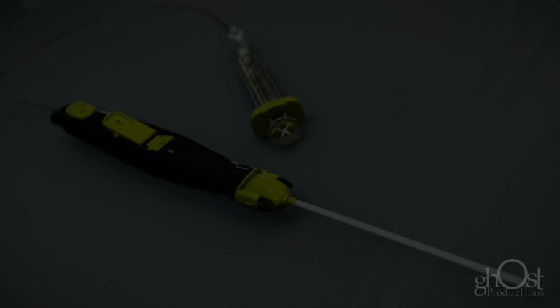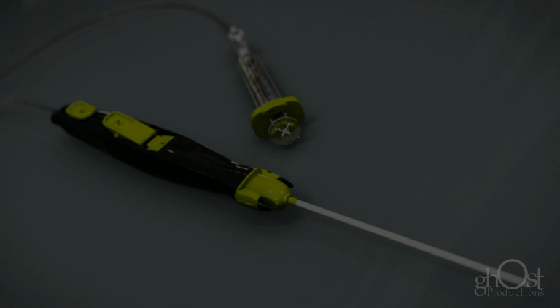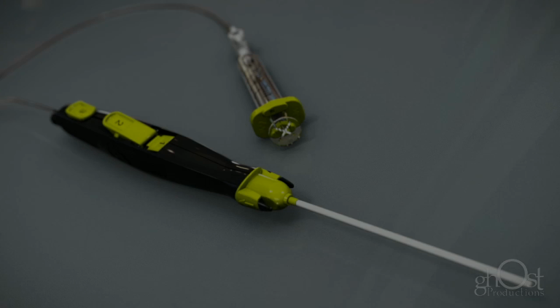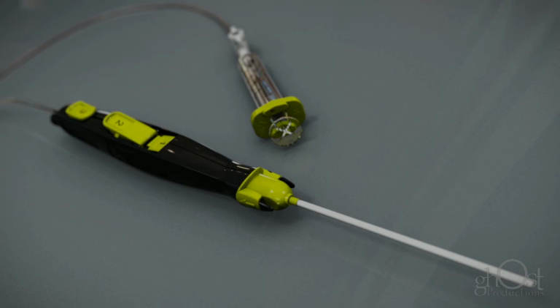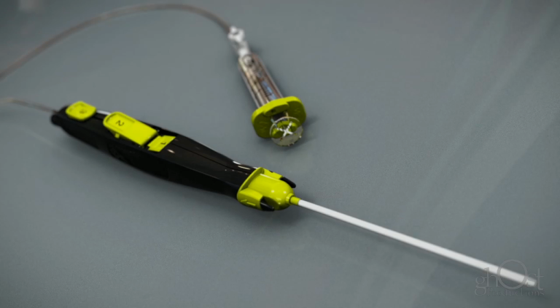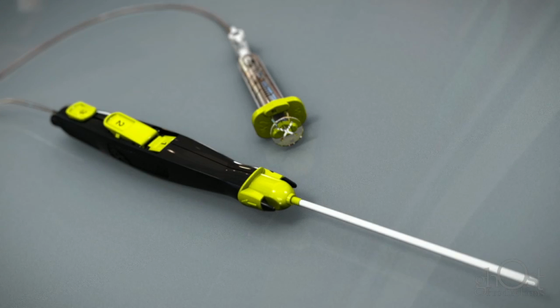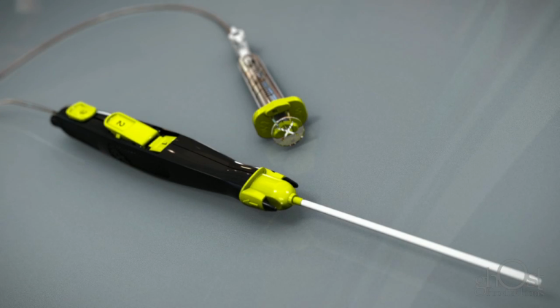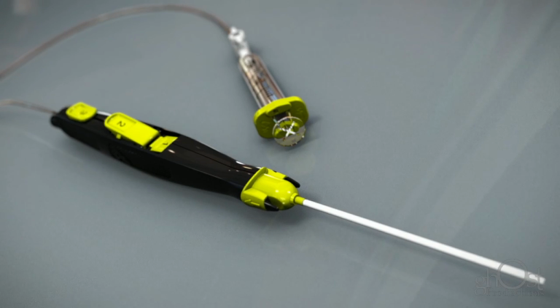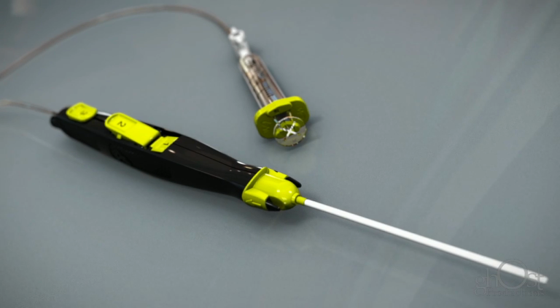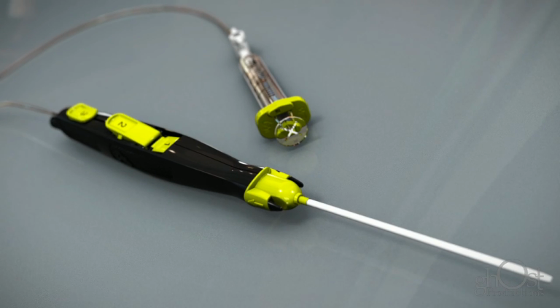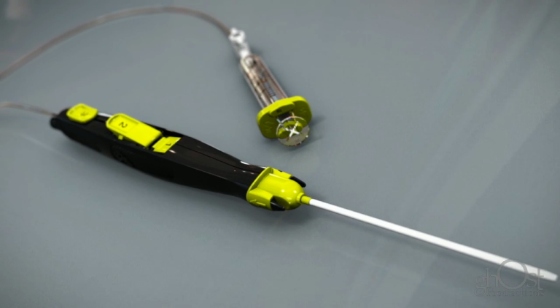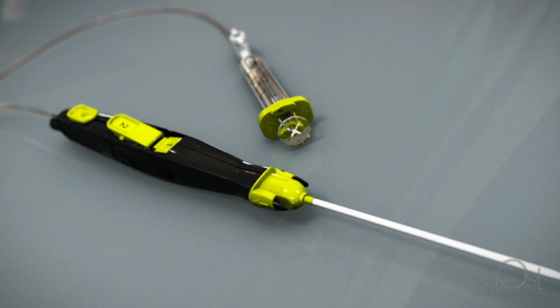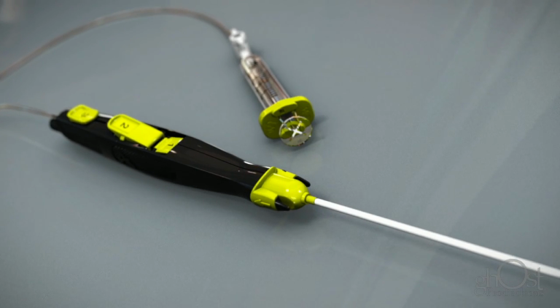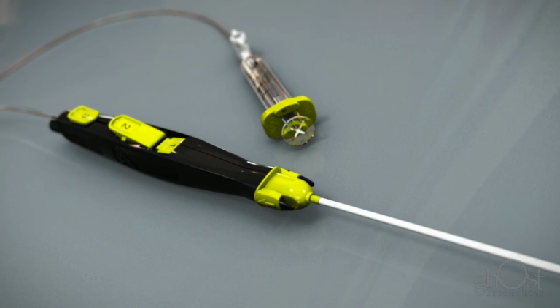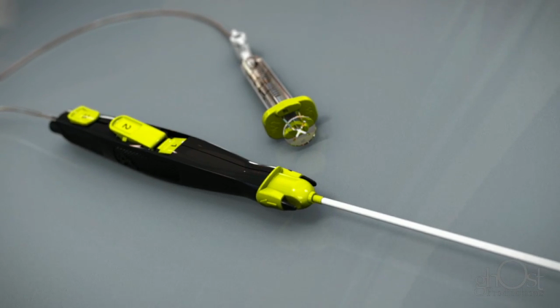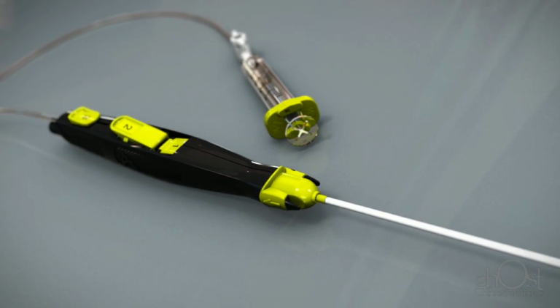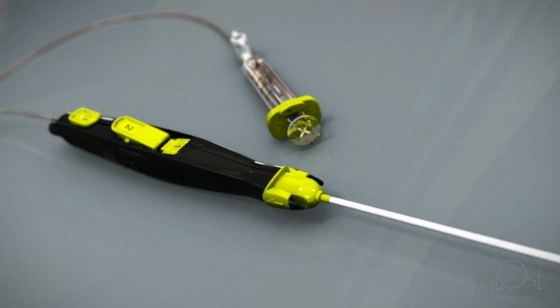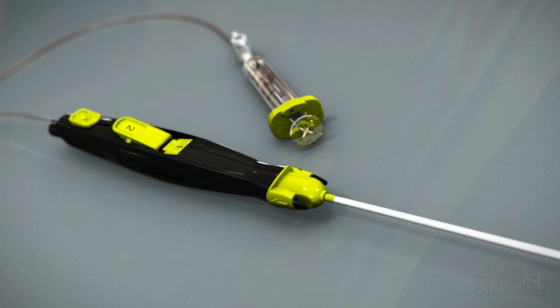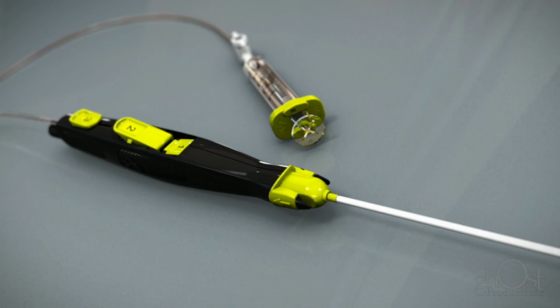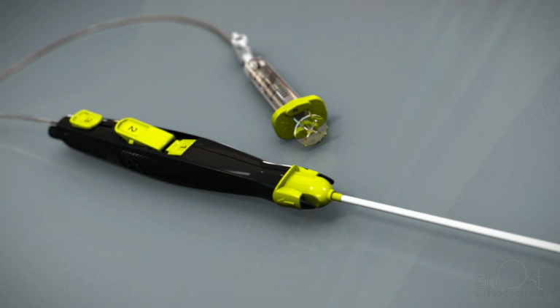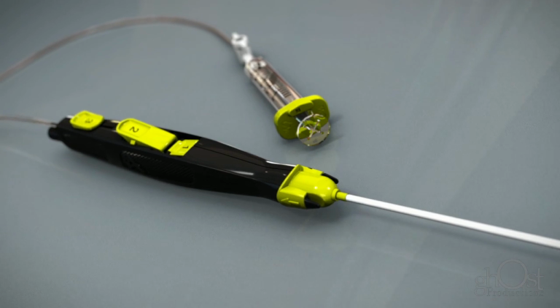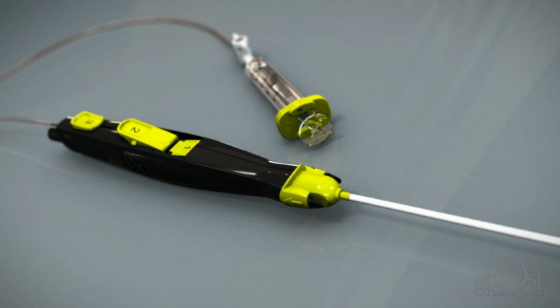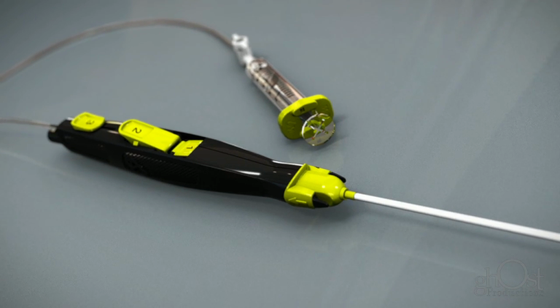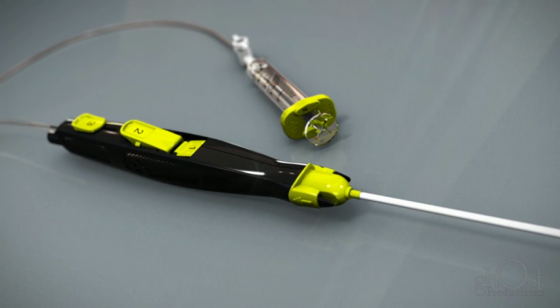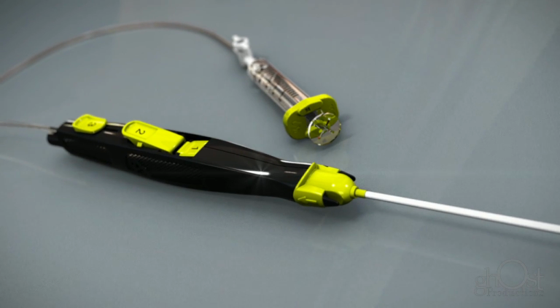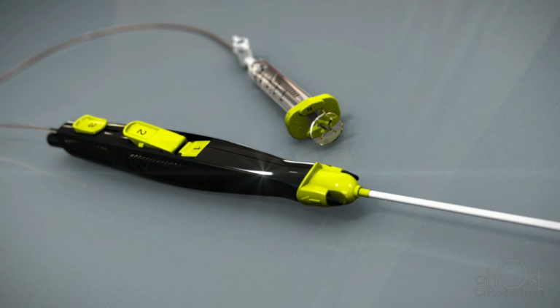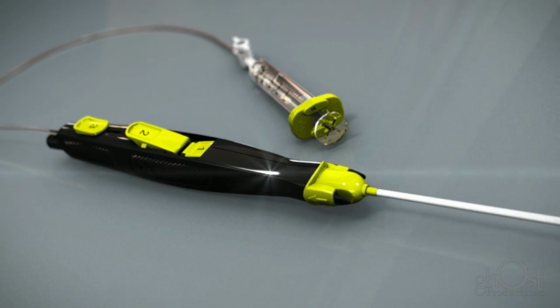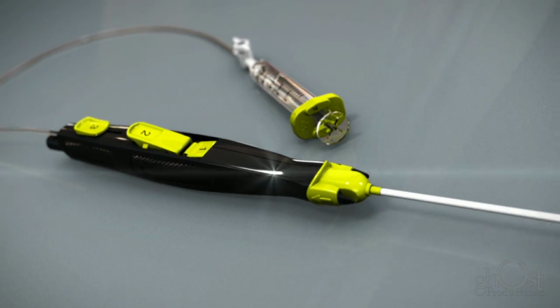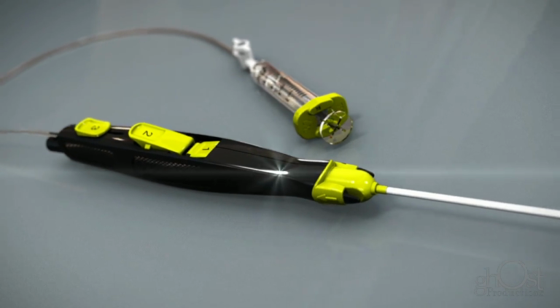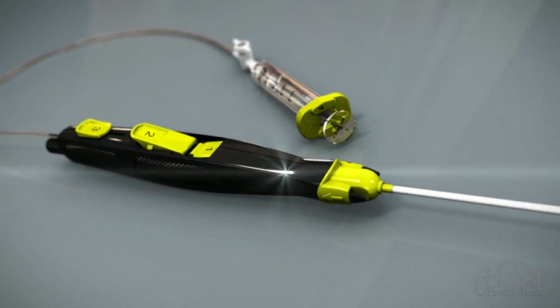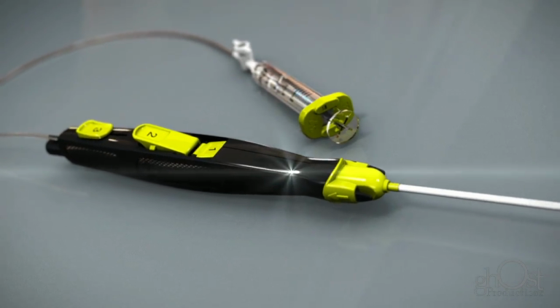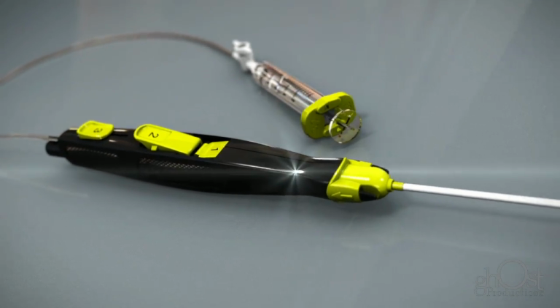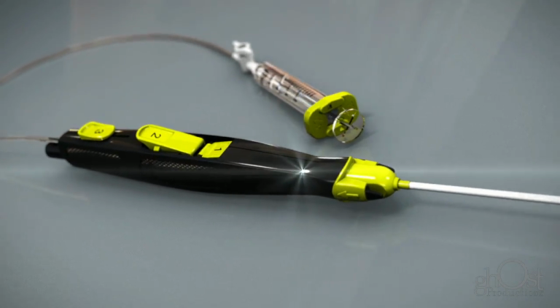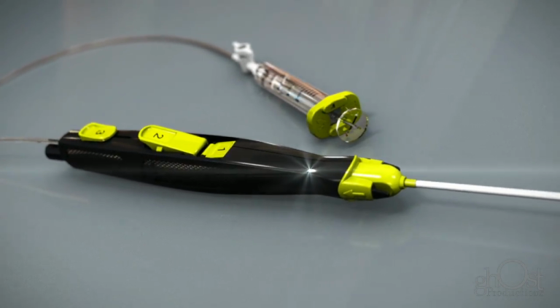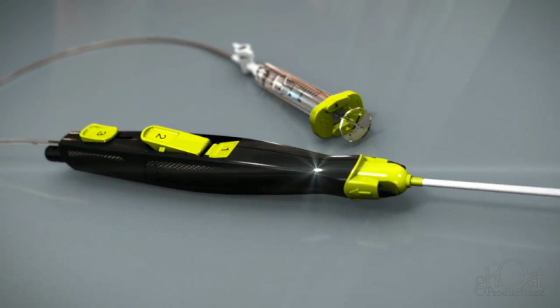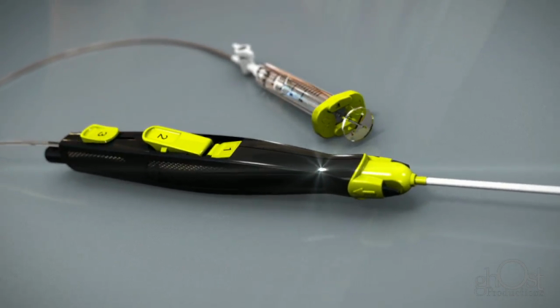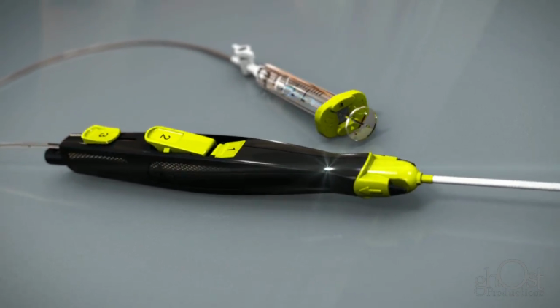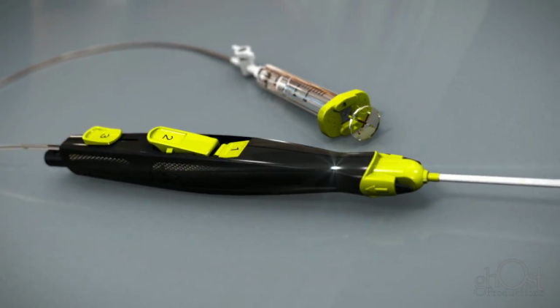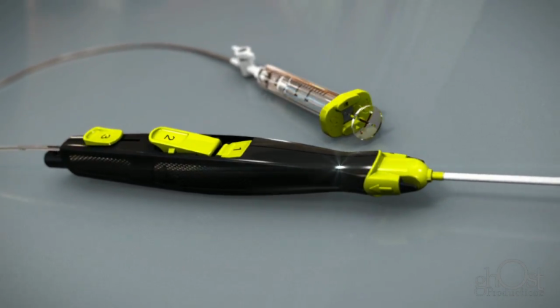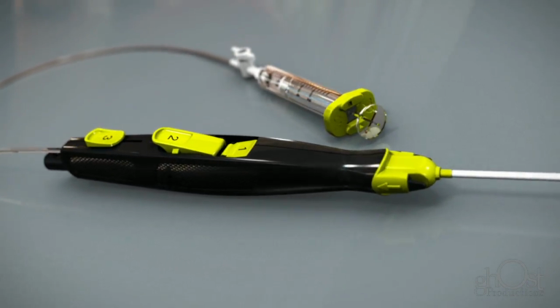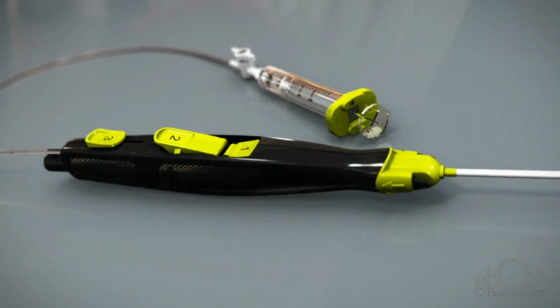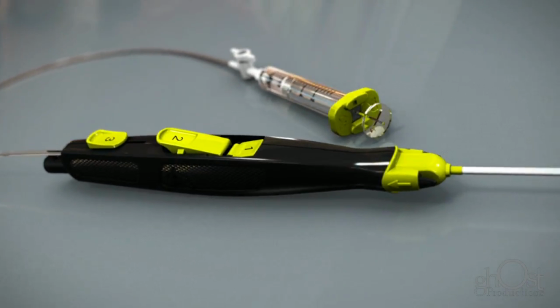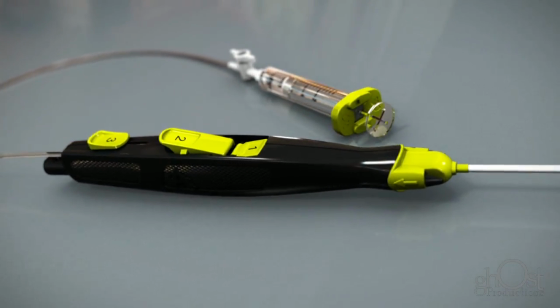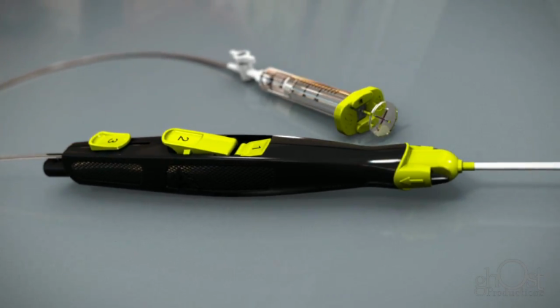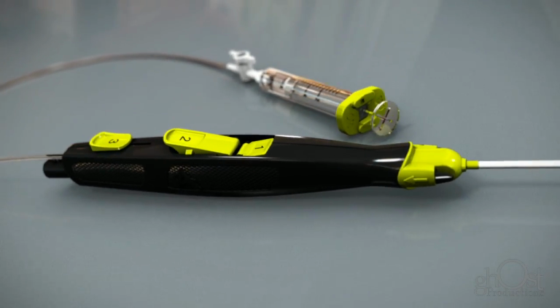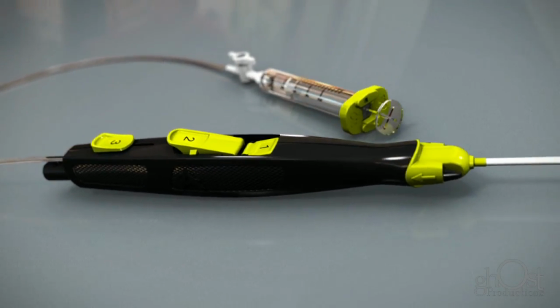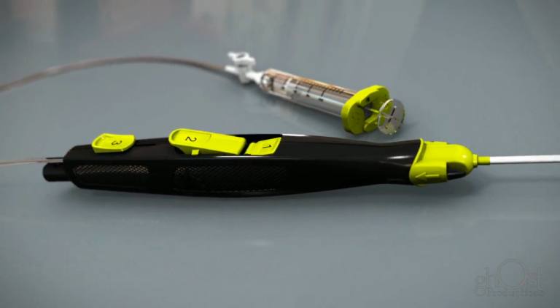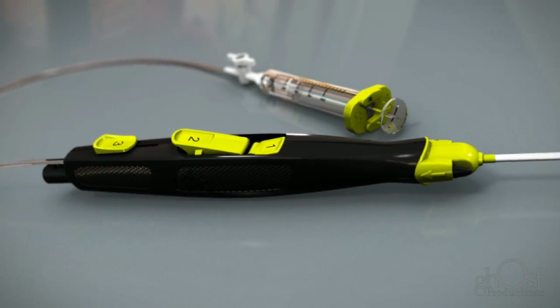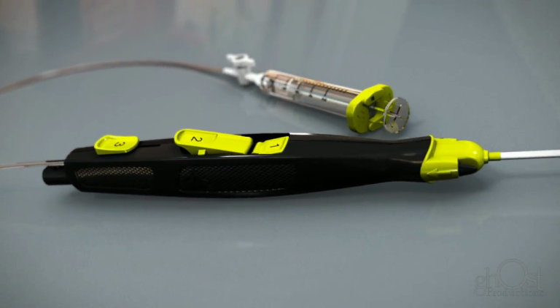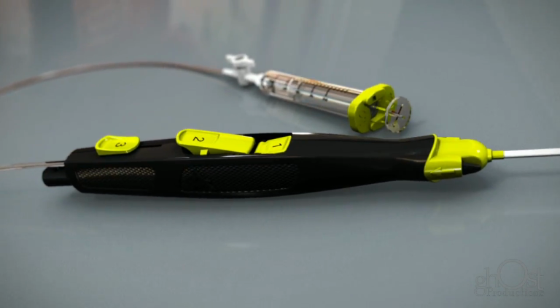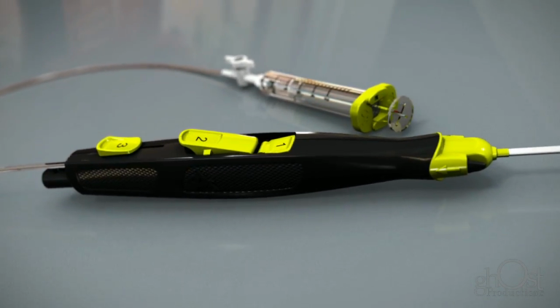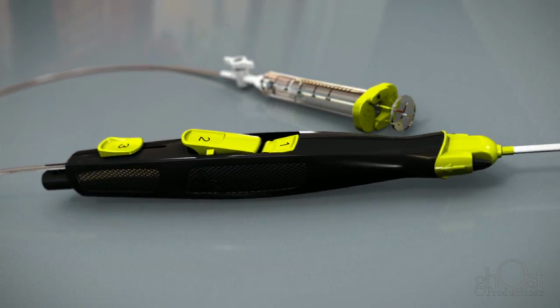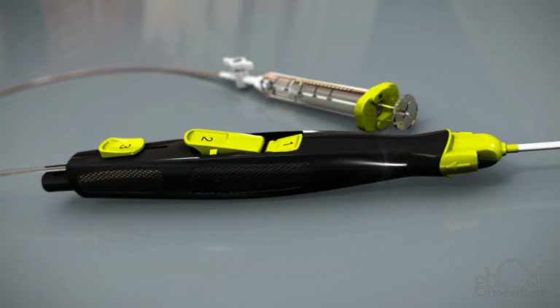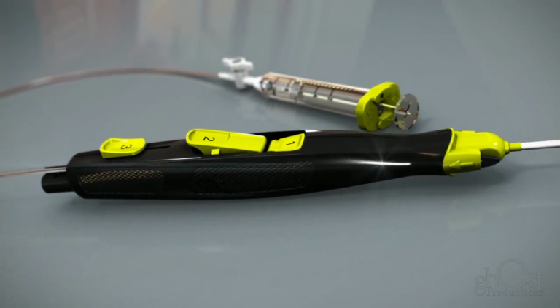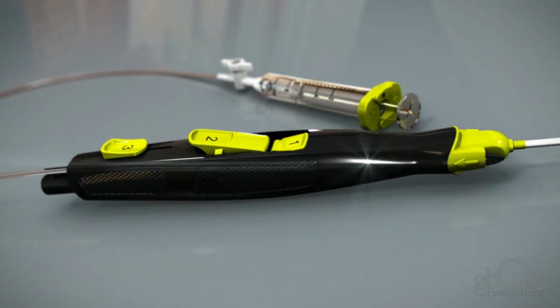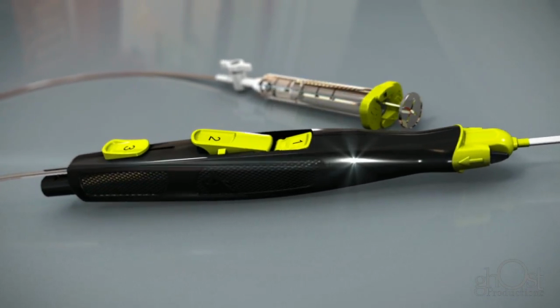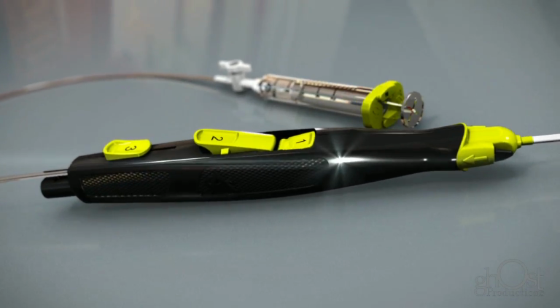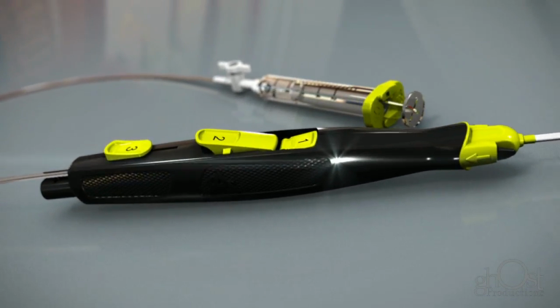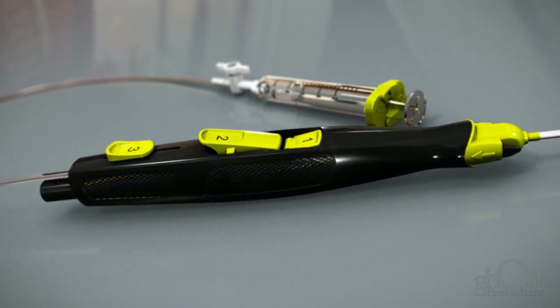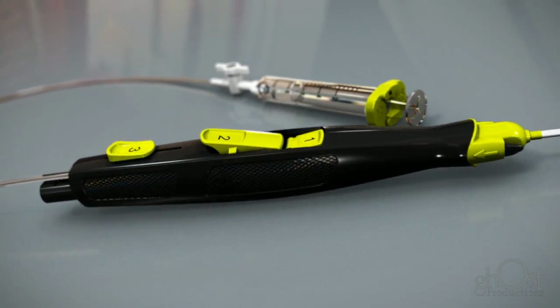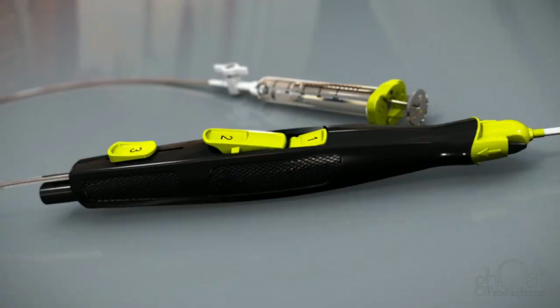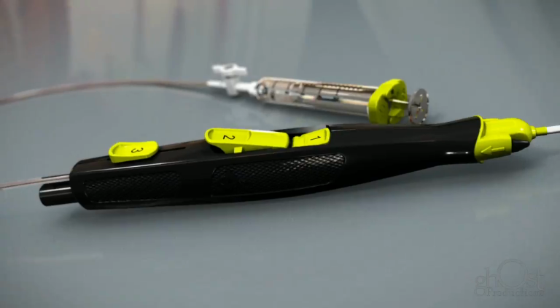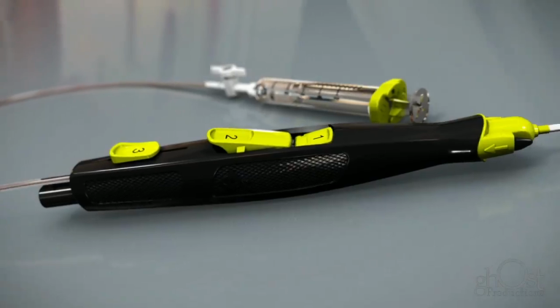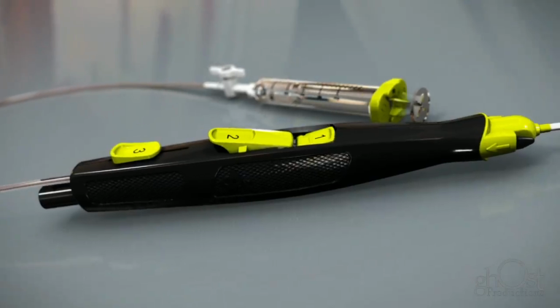The Minx Ace Vascular Closure Device from Access Closure, providing closure you can count on.